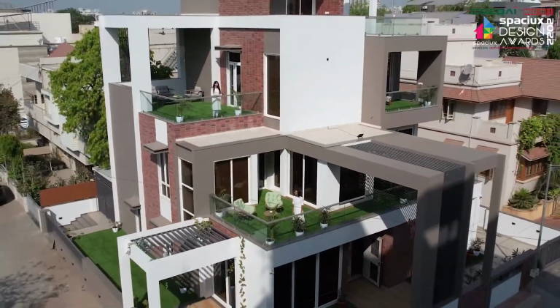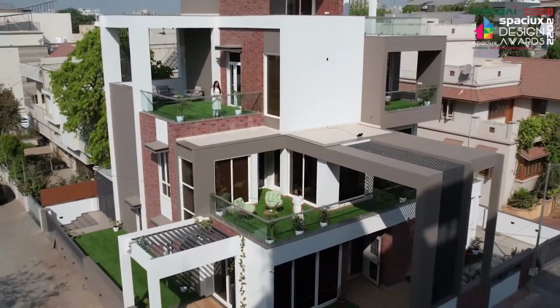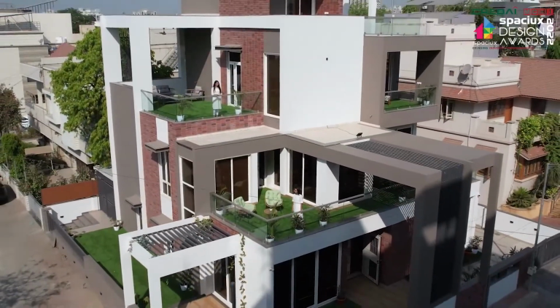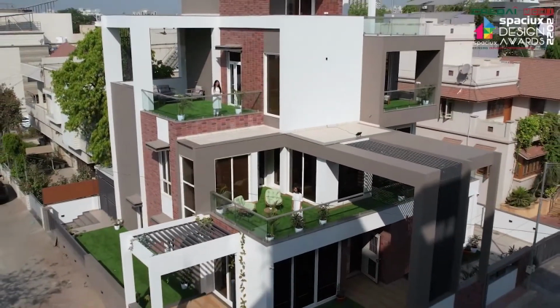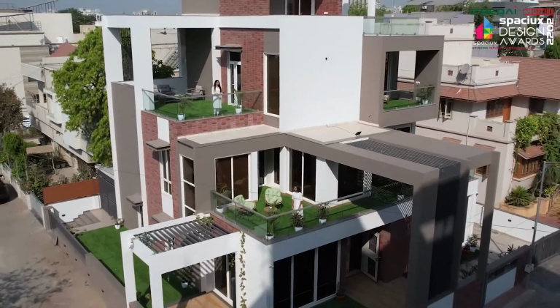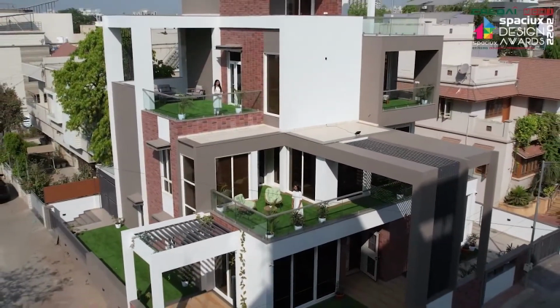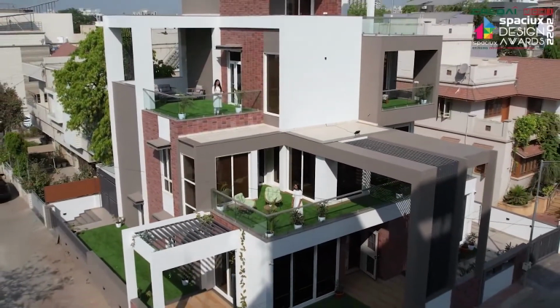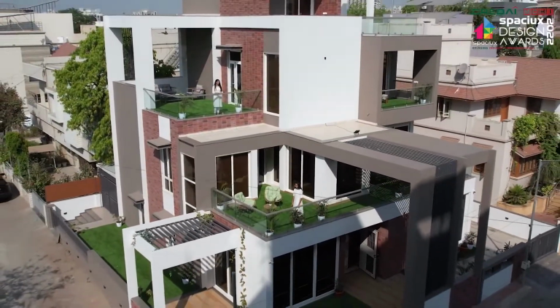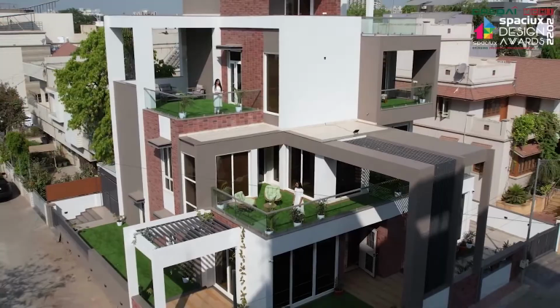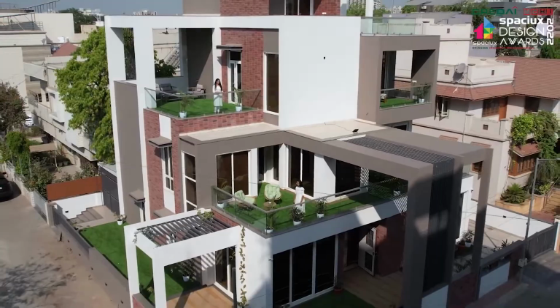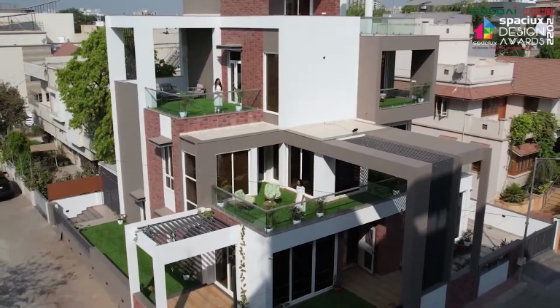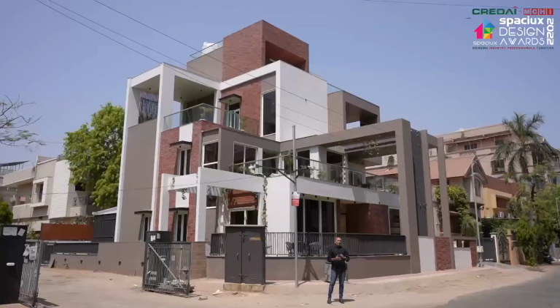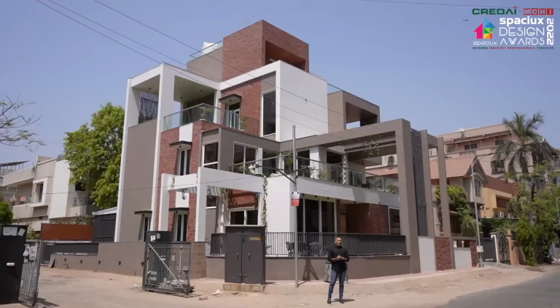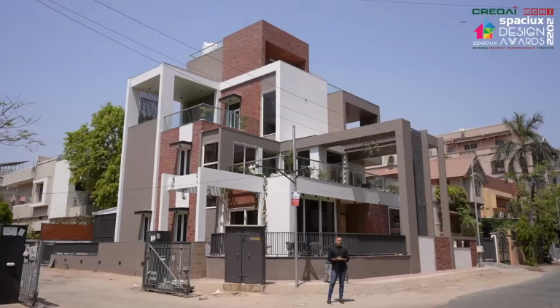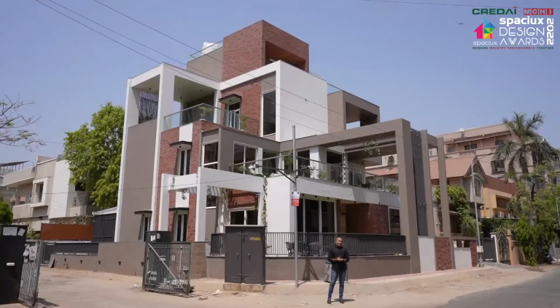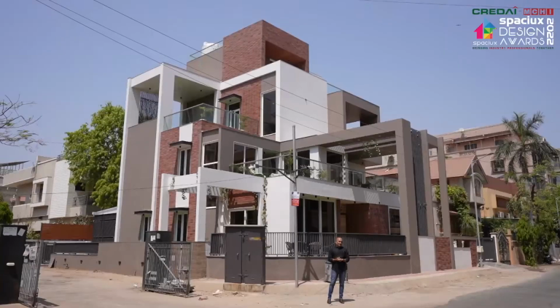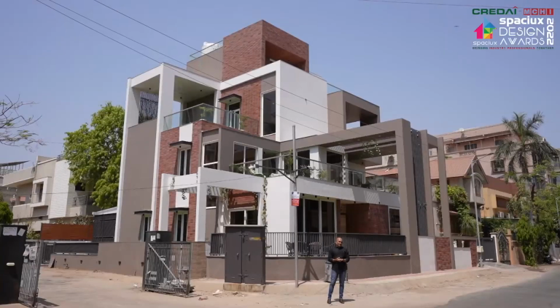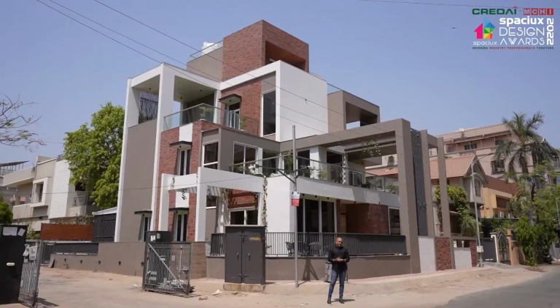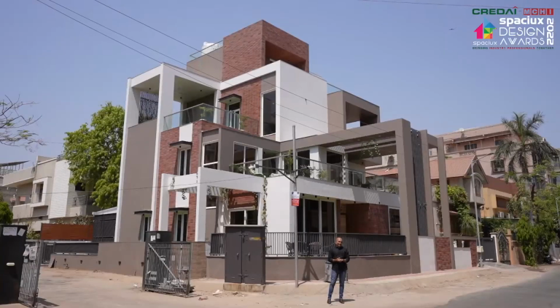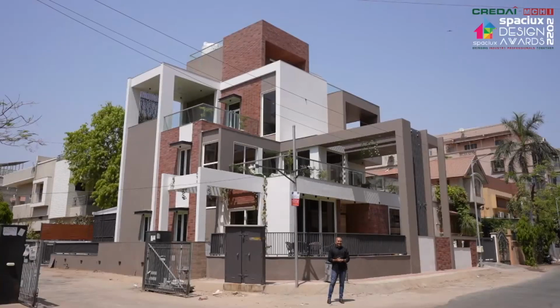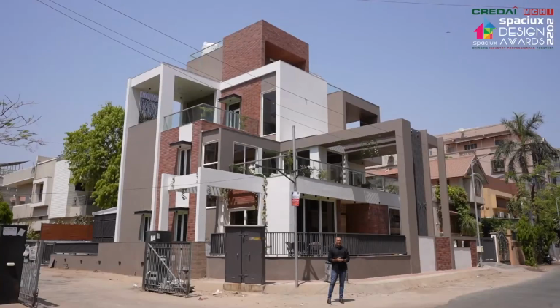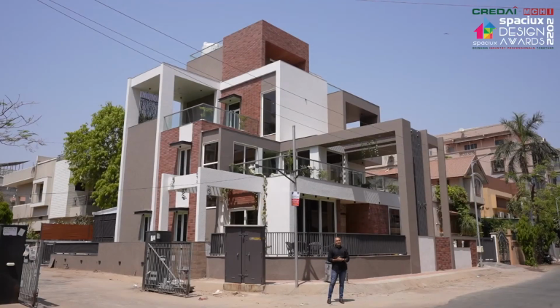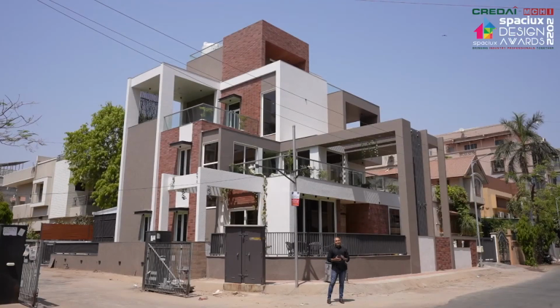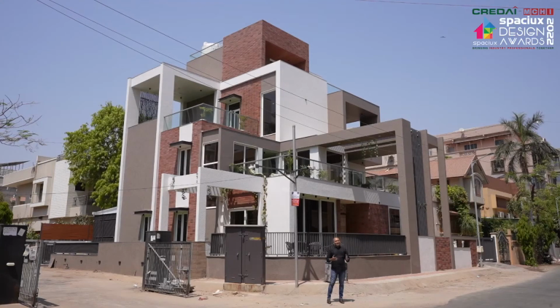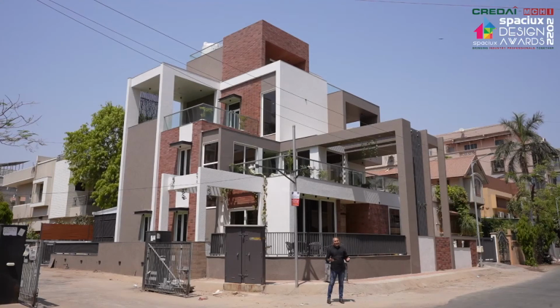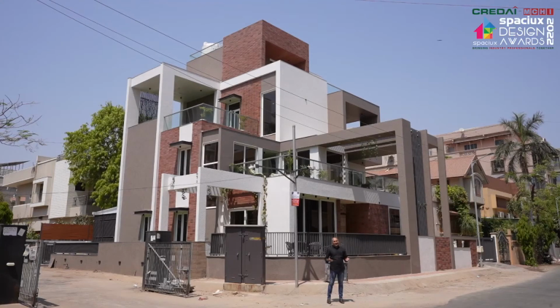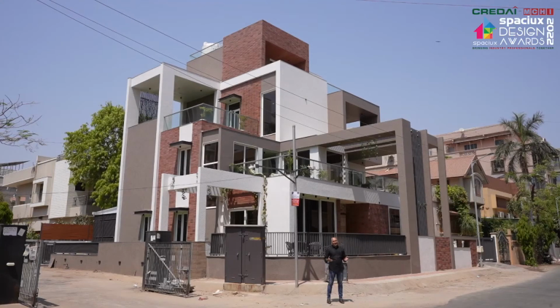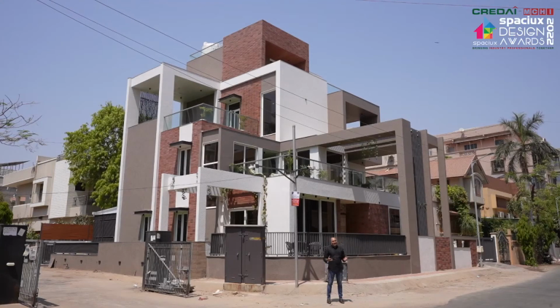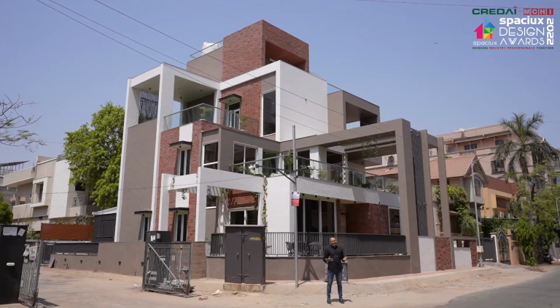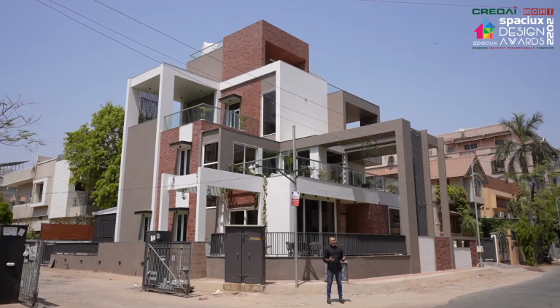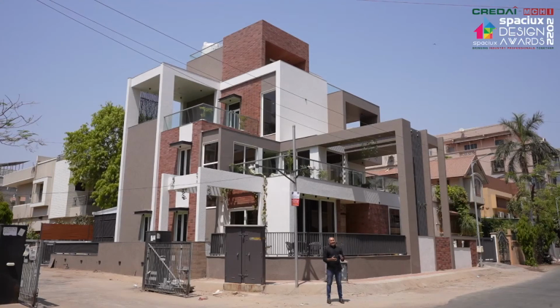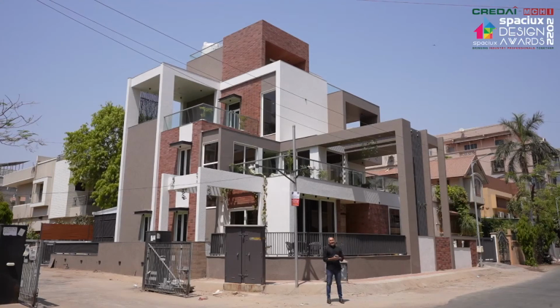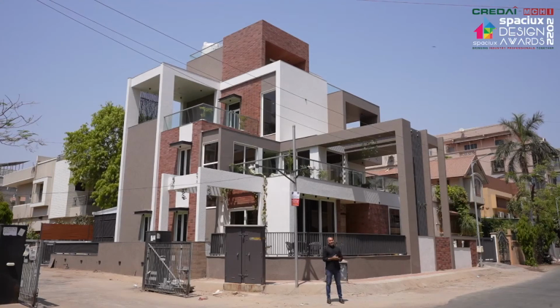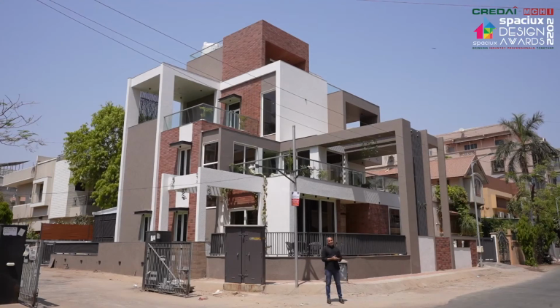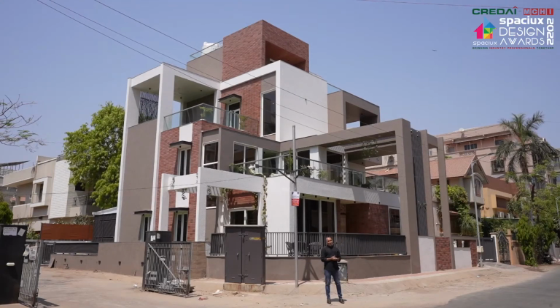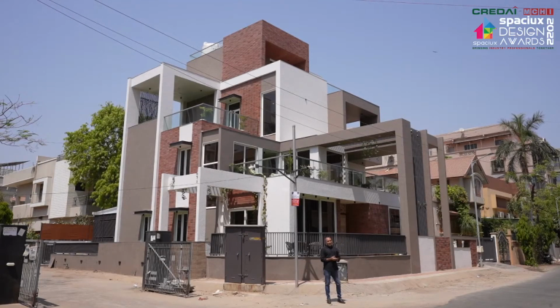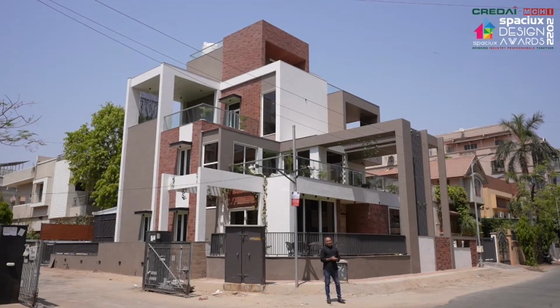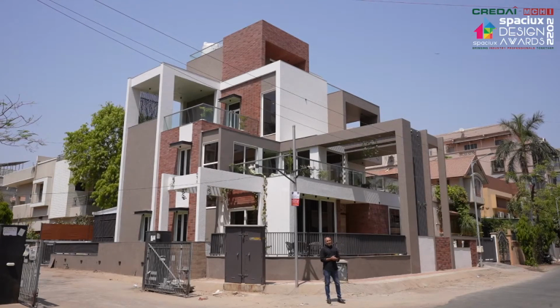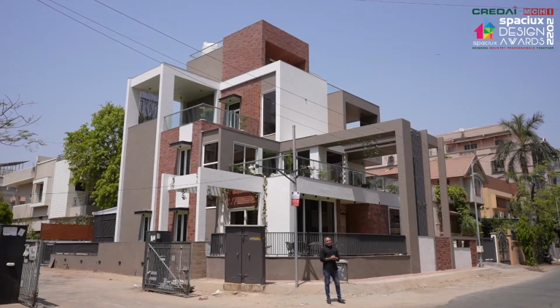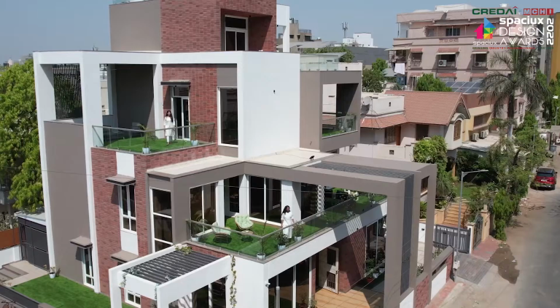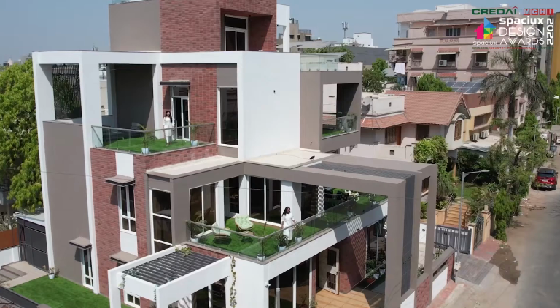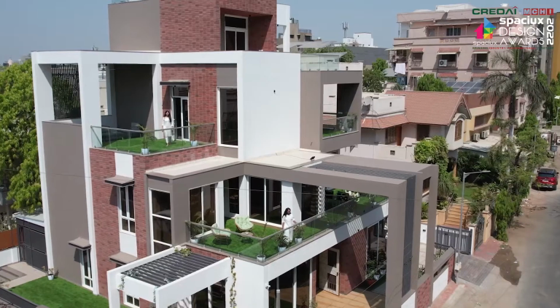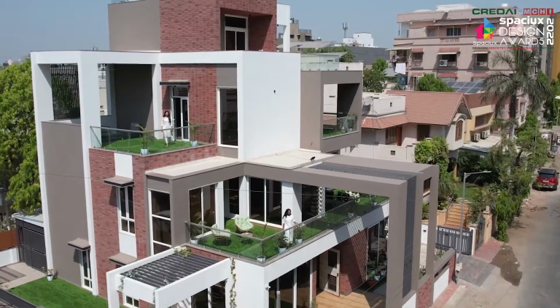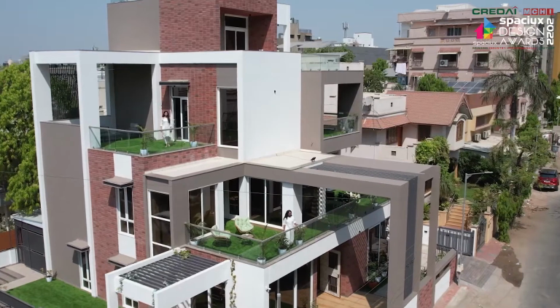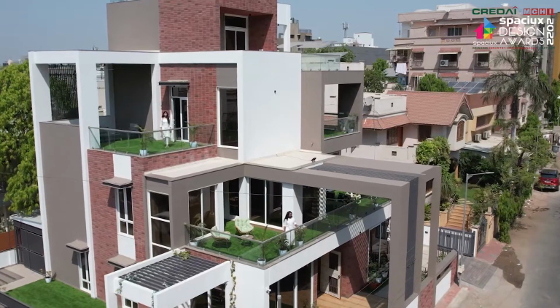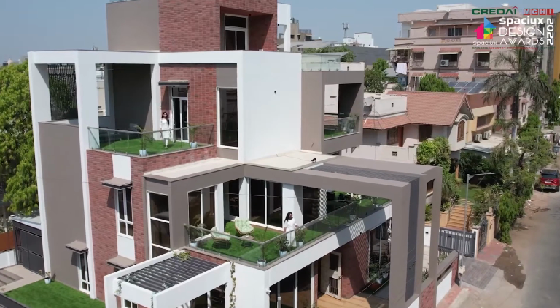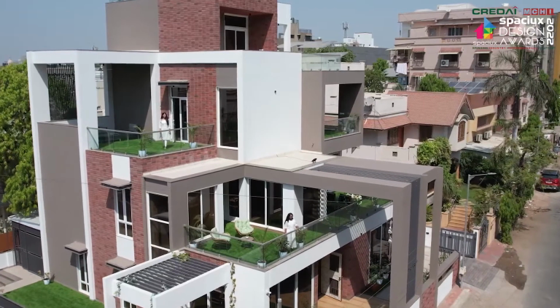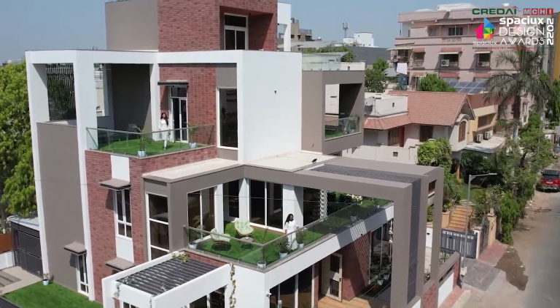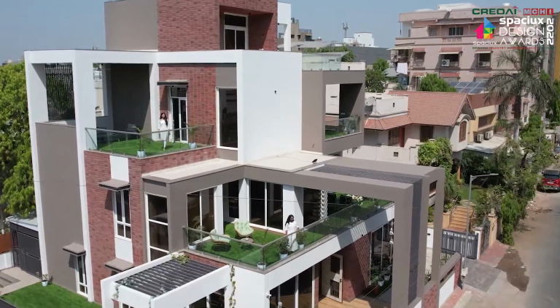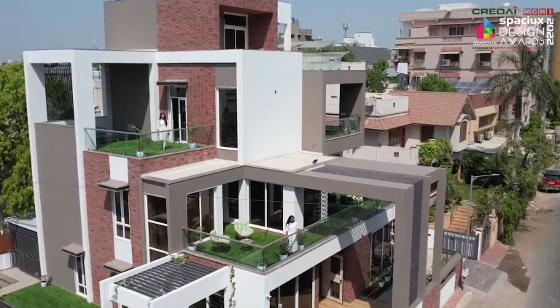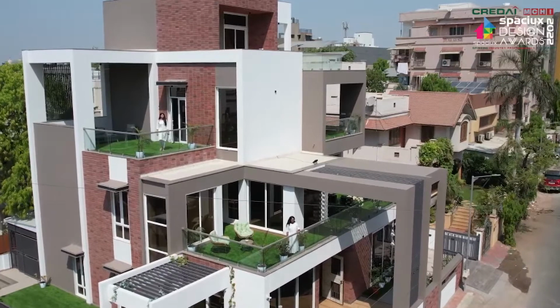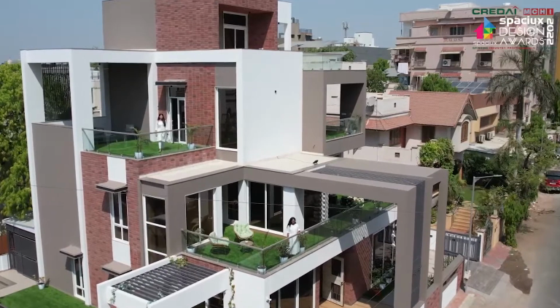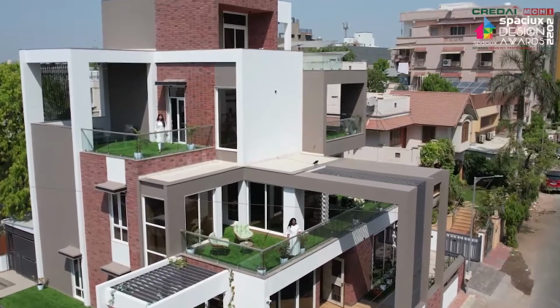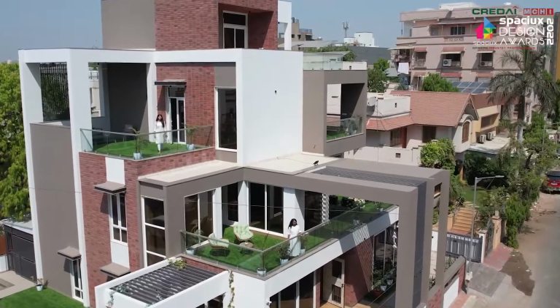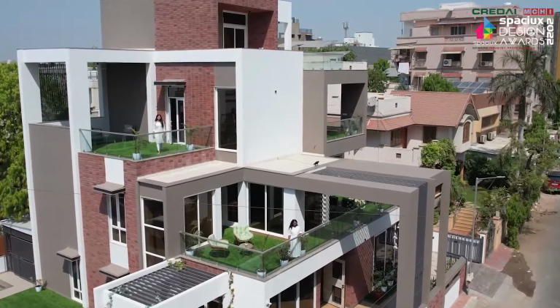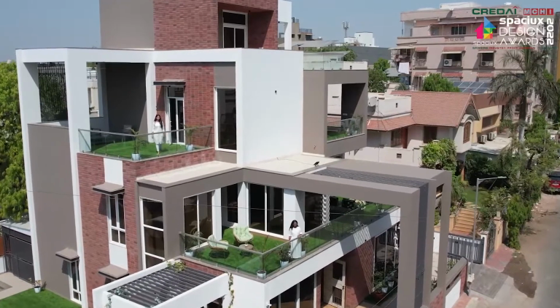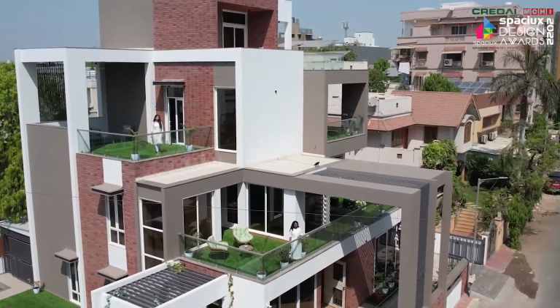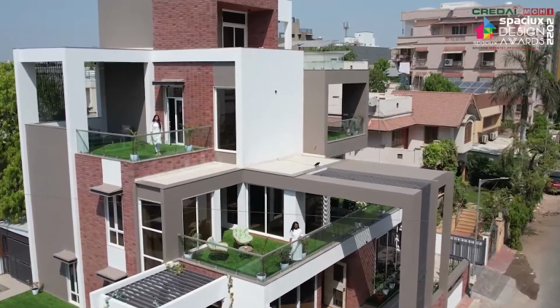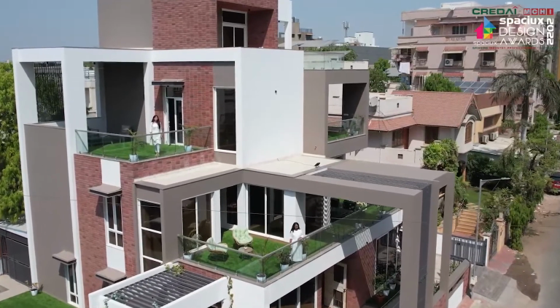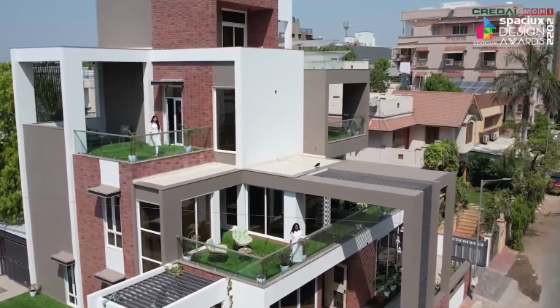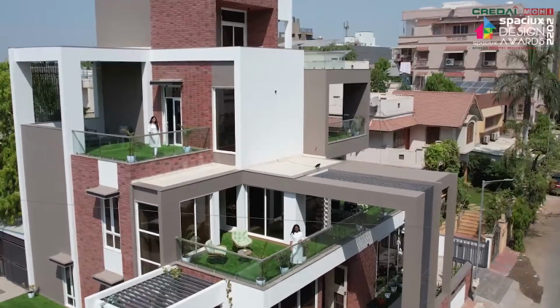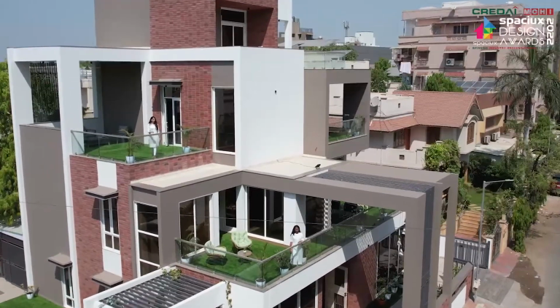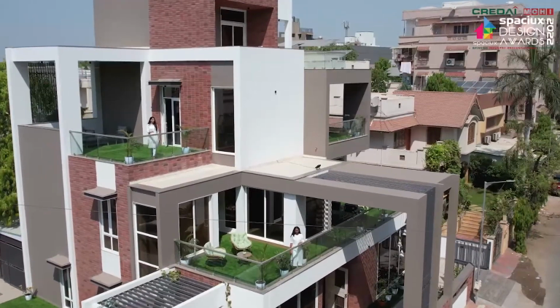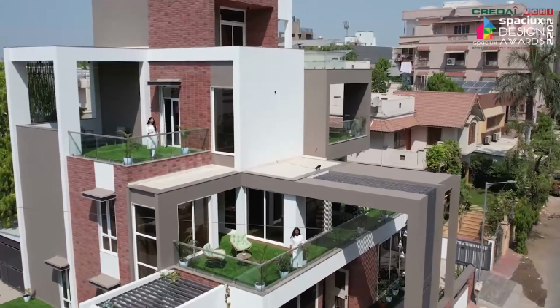We want every activity connected with the garden, and we want a personal and visual connection with all the activity flows.